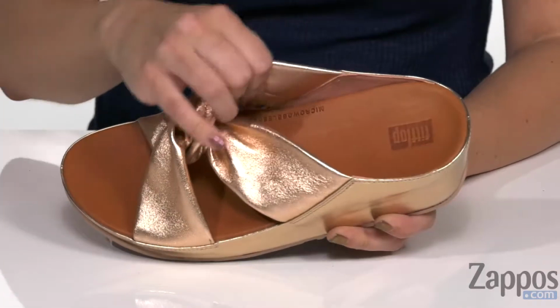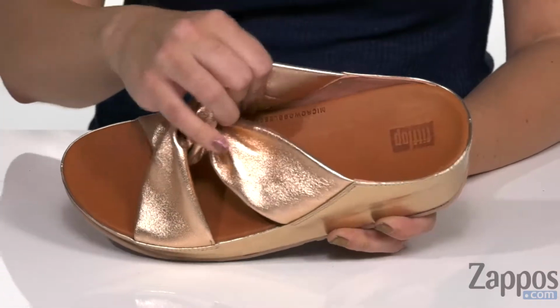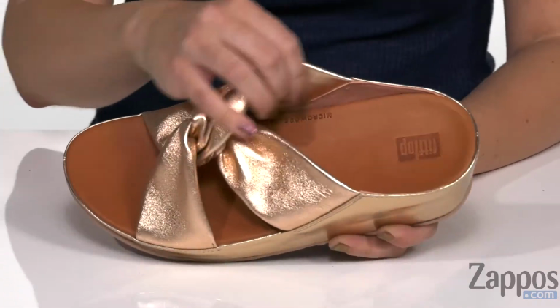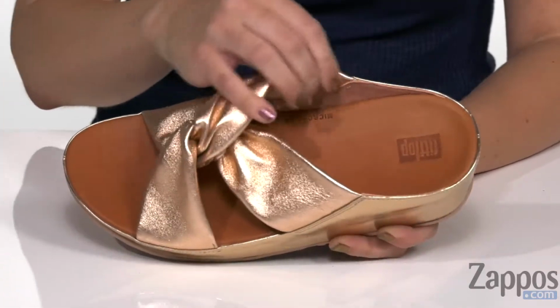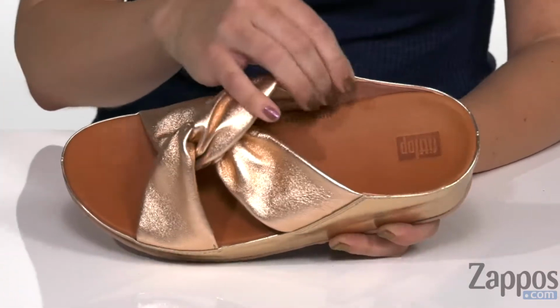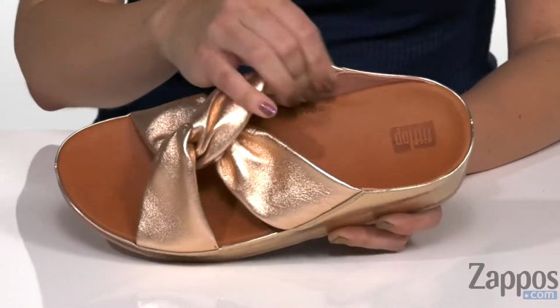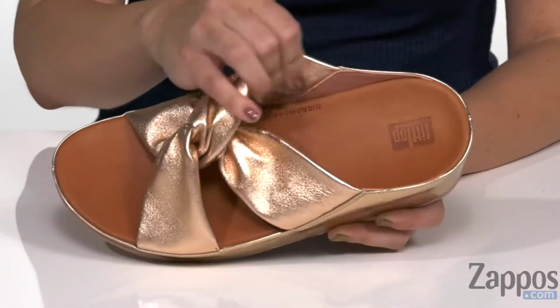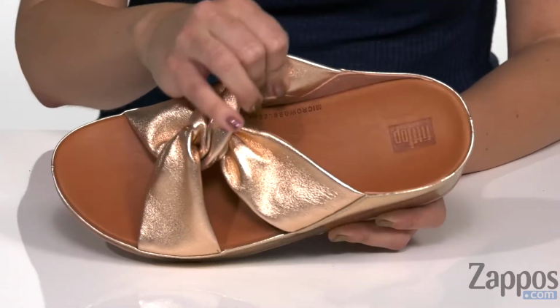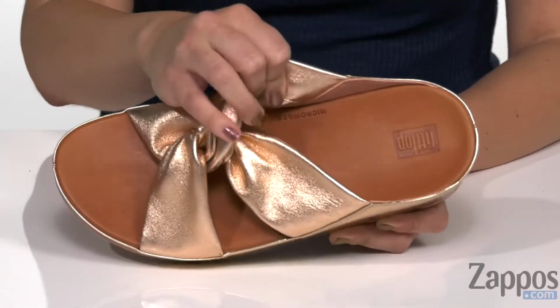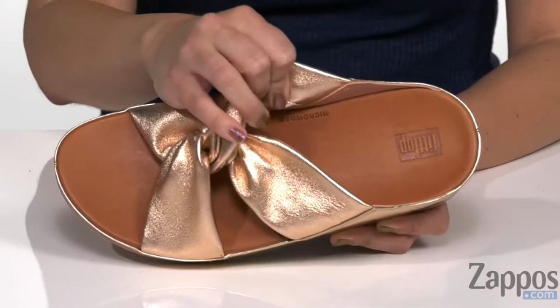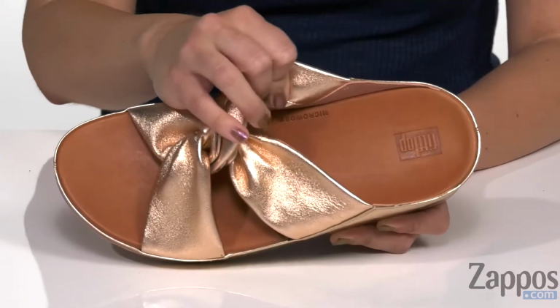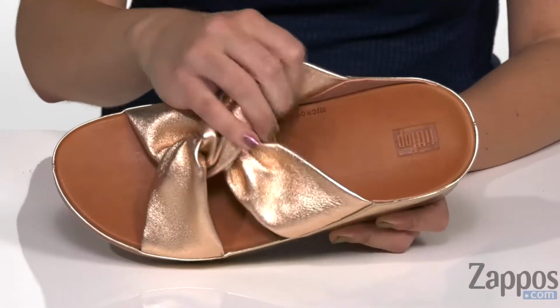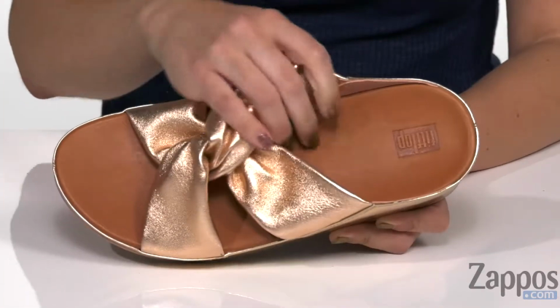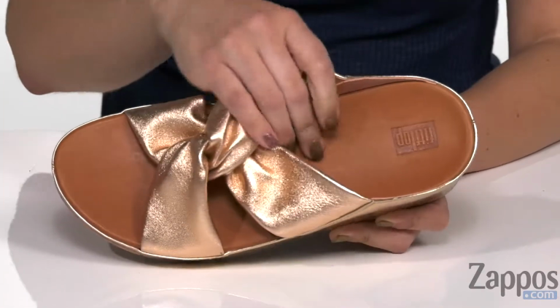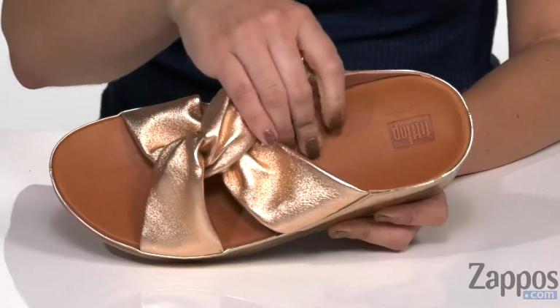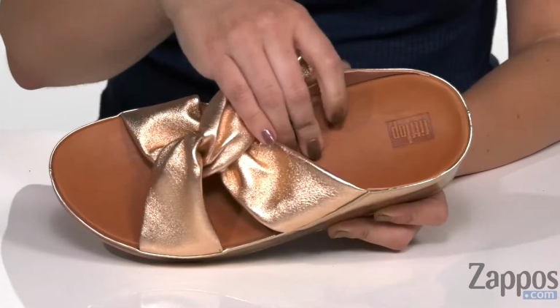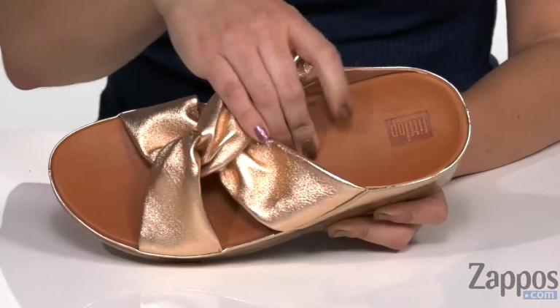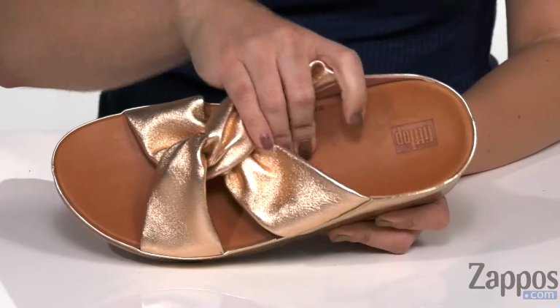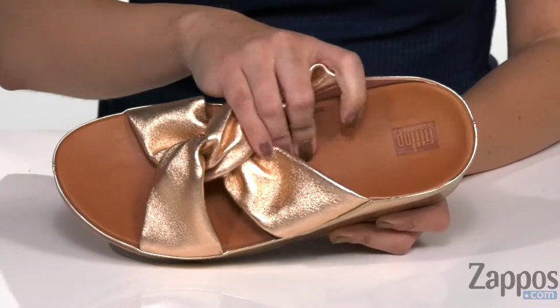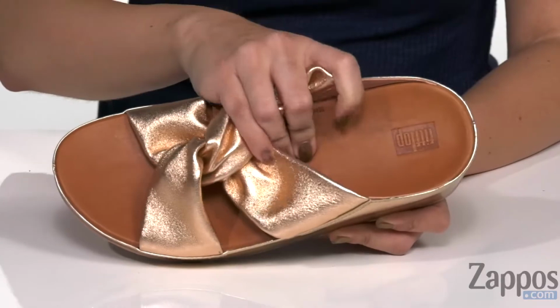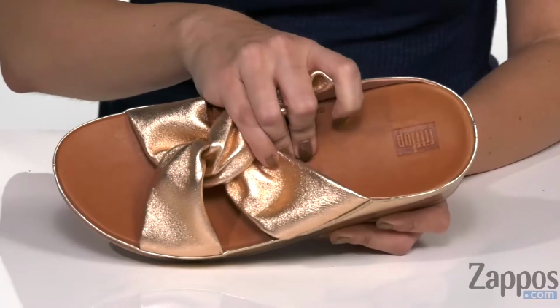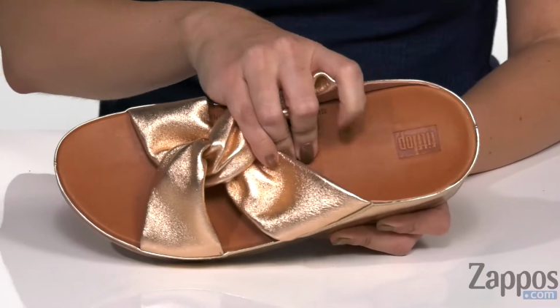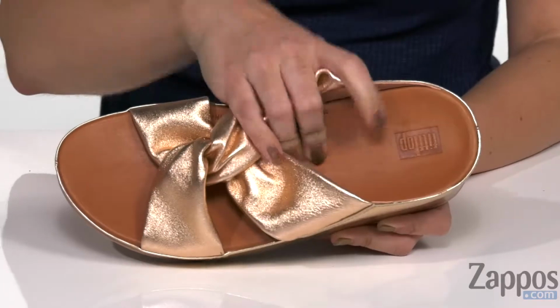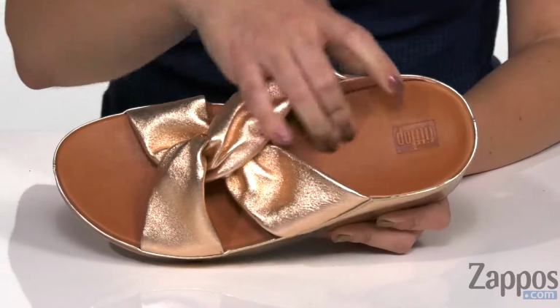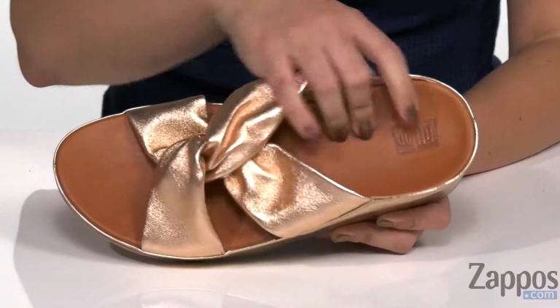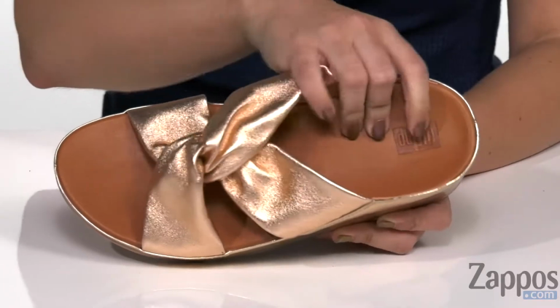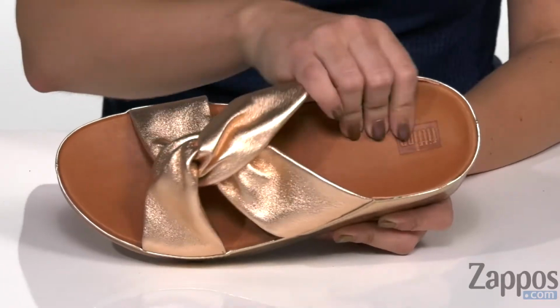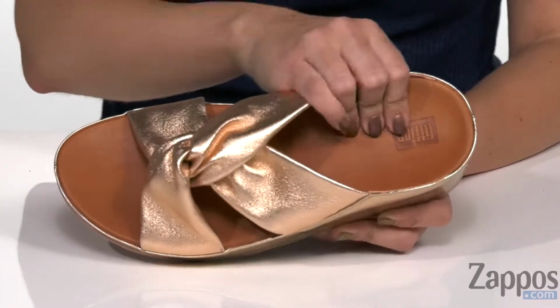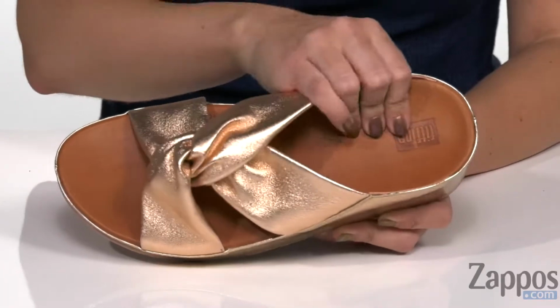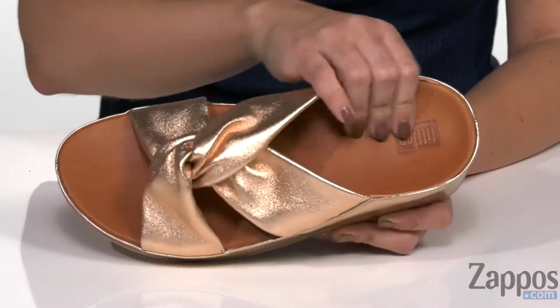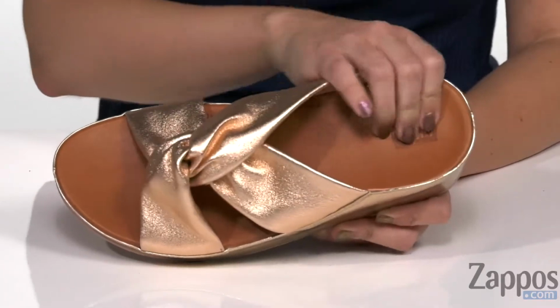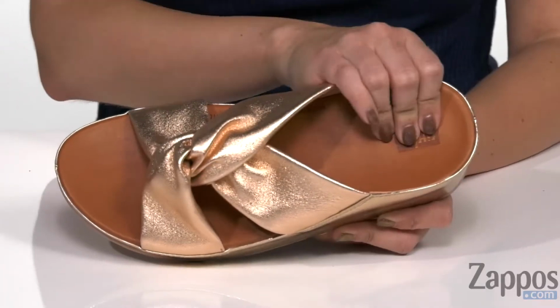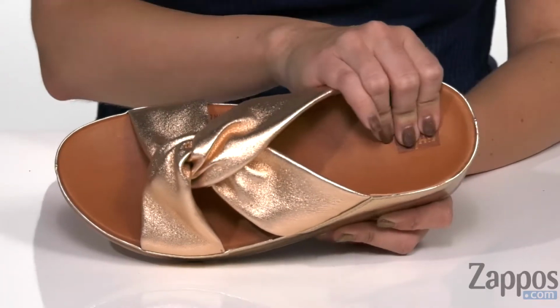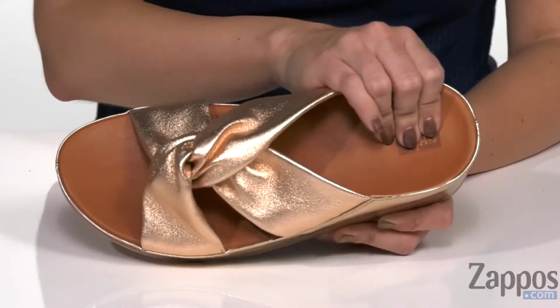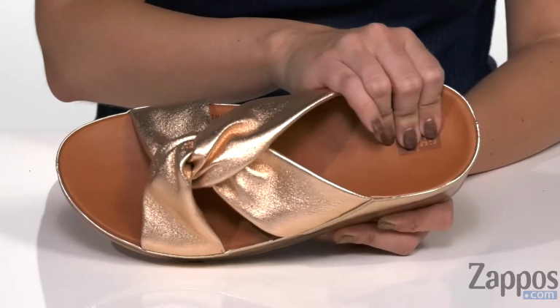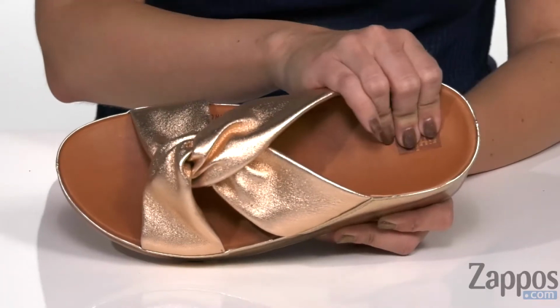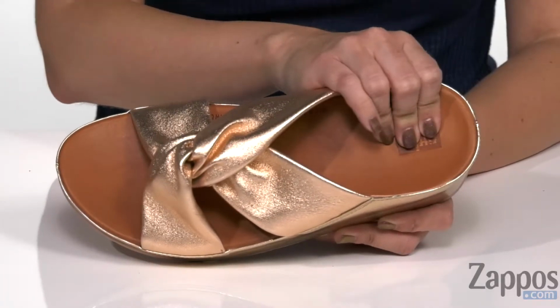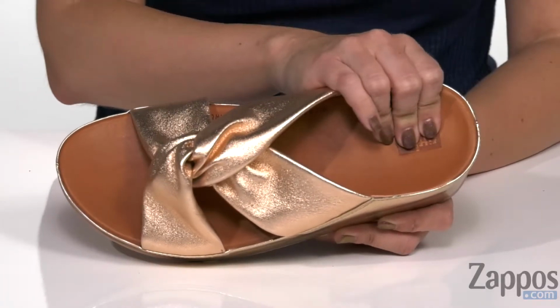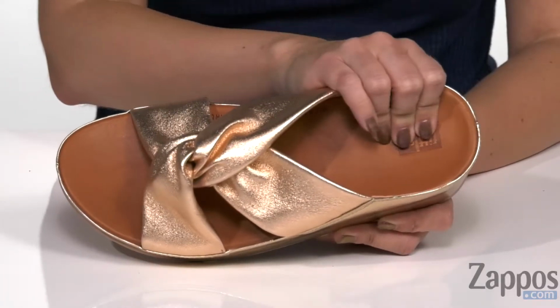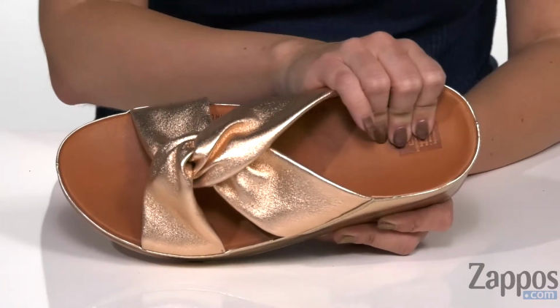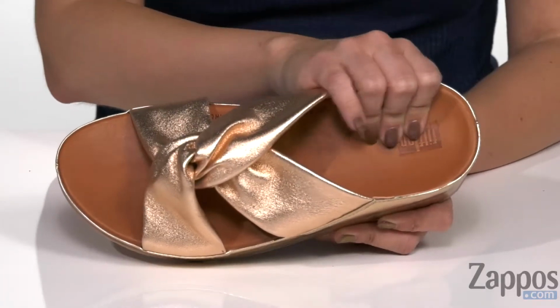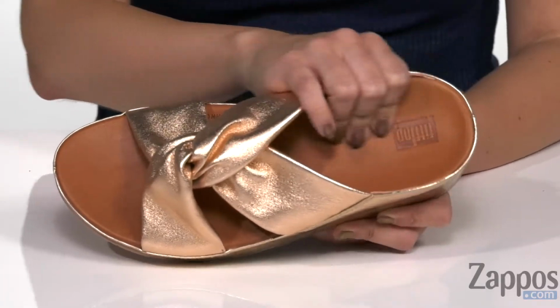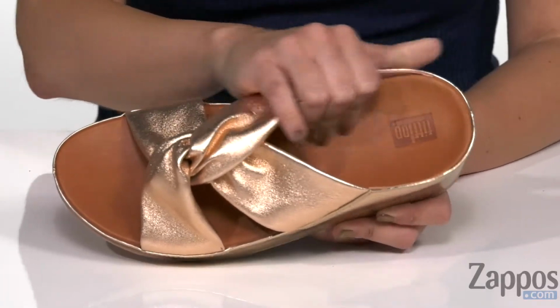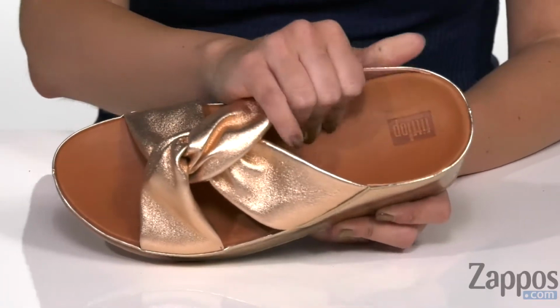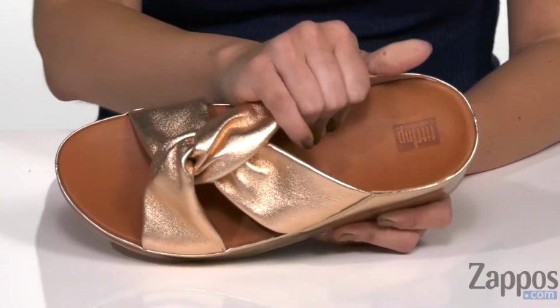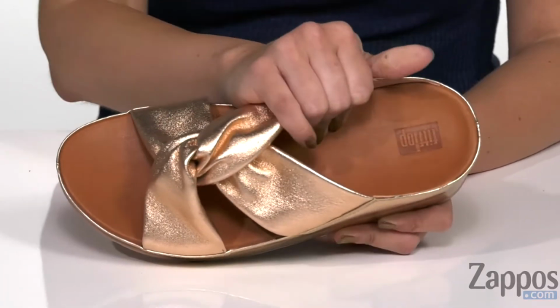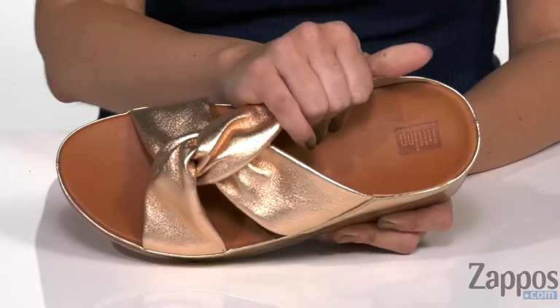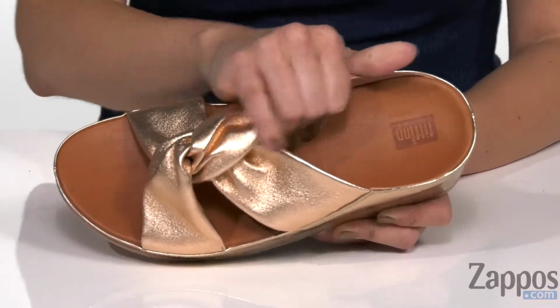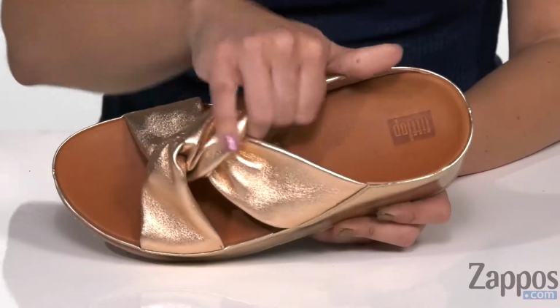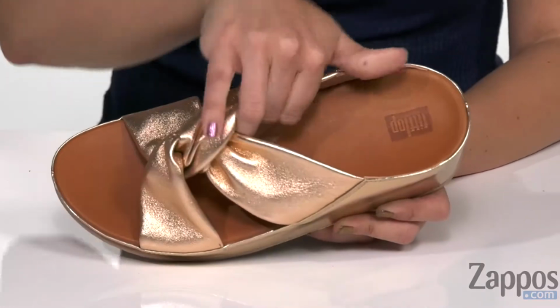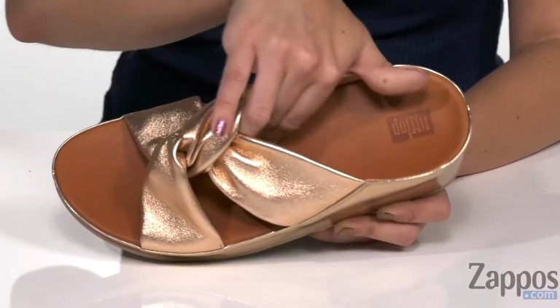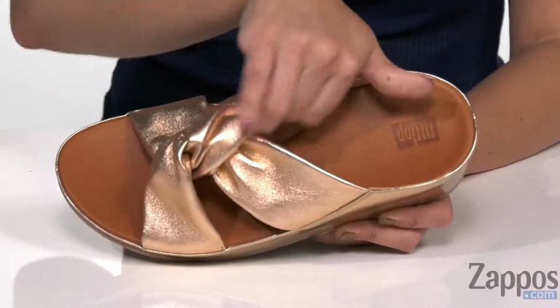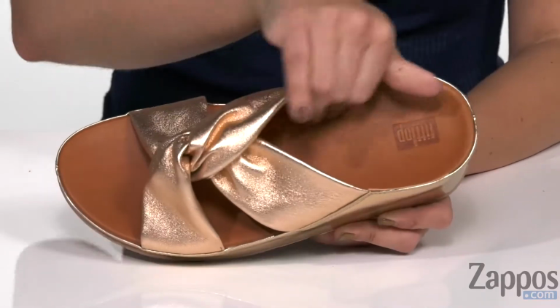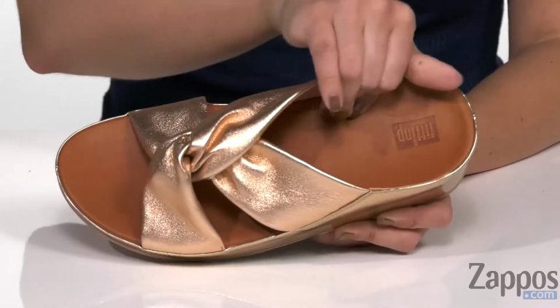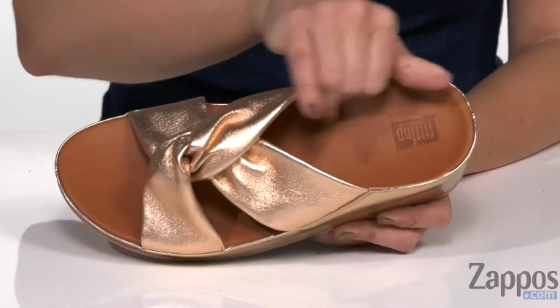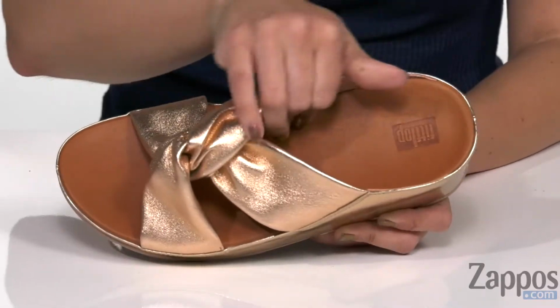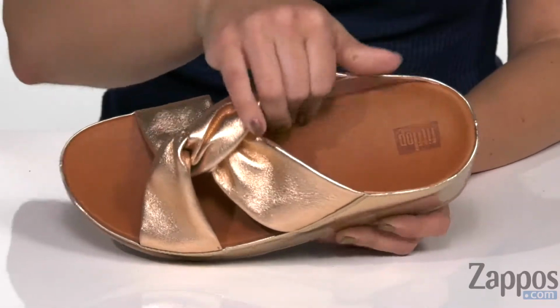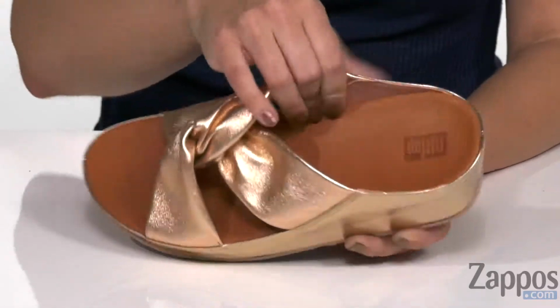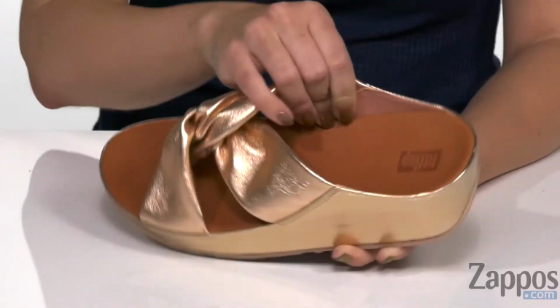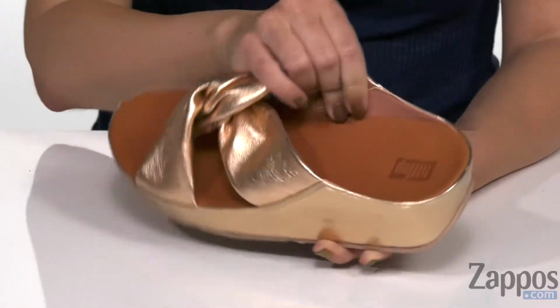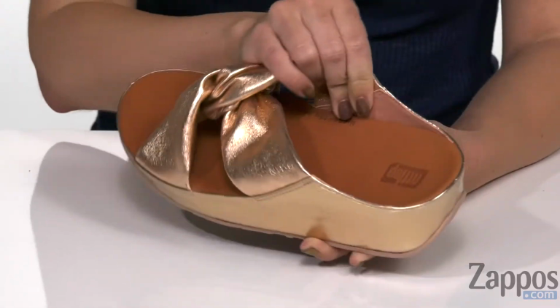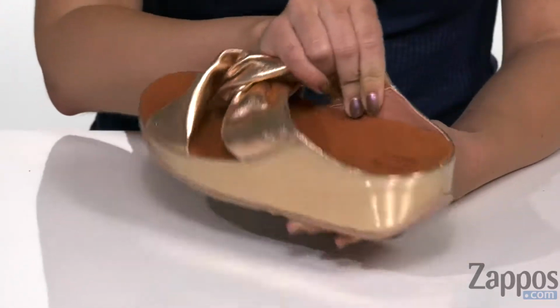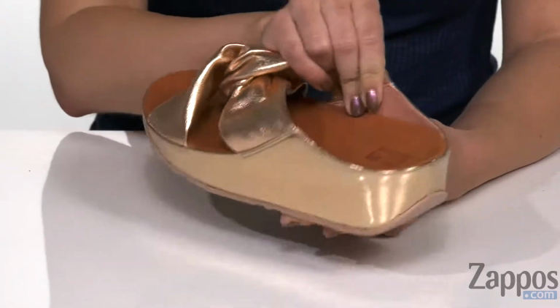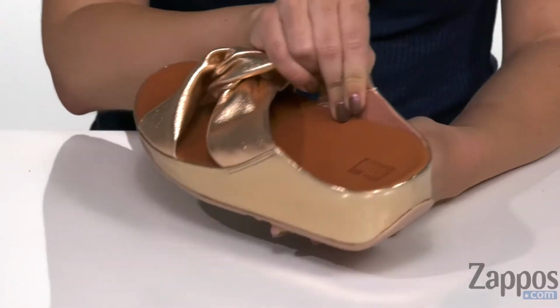The inside gives you a really soft lining with tons of cushioning in the footbed, and it's got a little bit of arch support in there too.